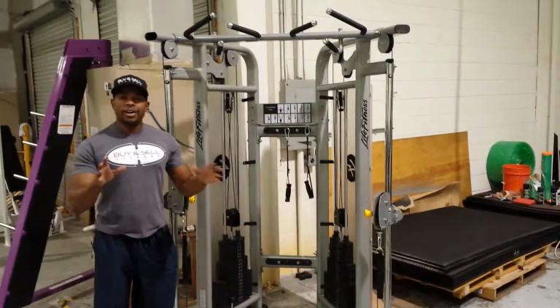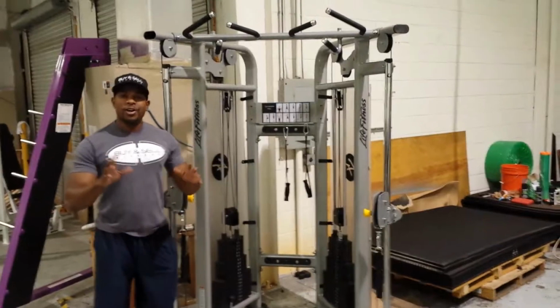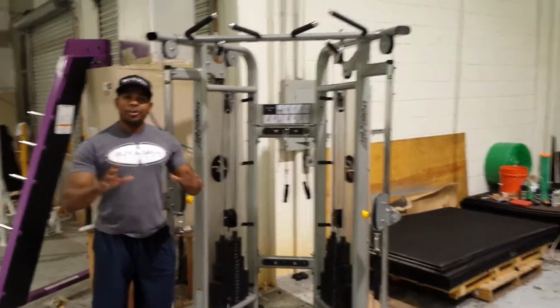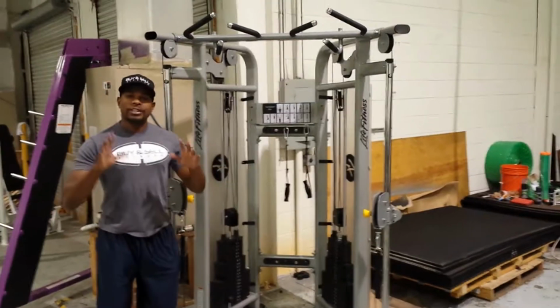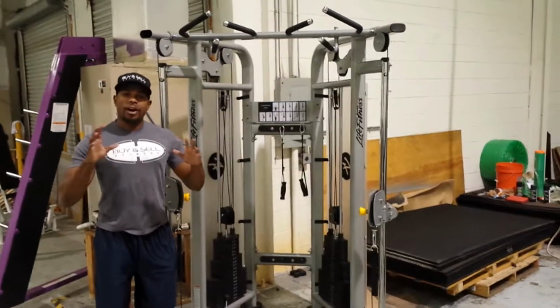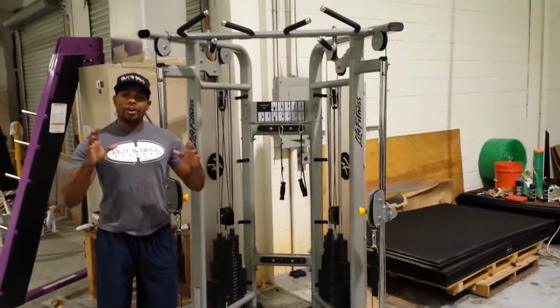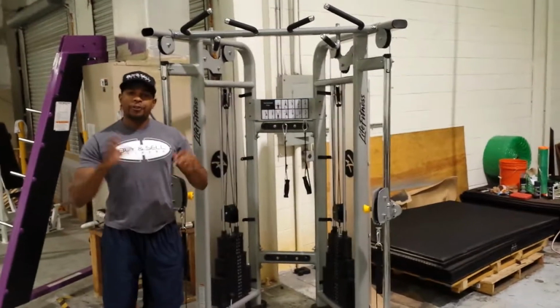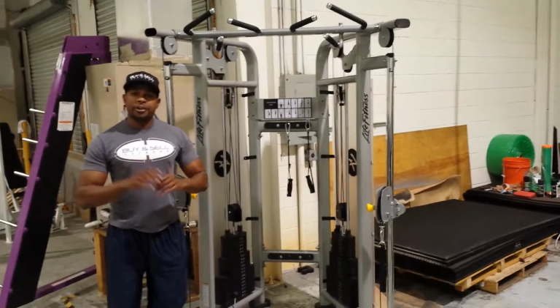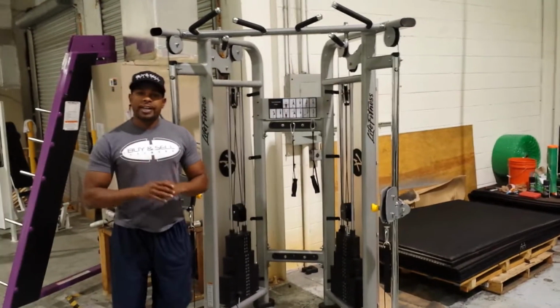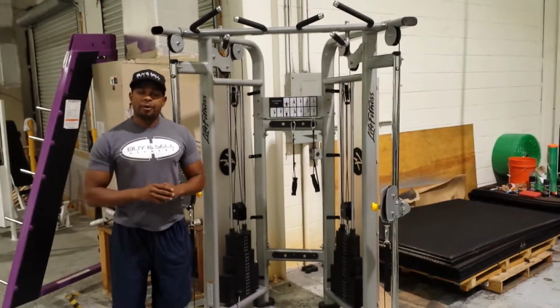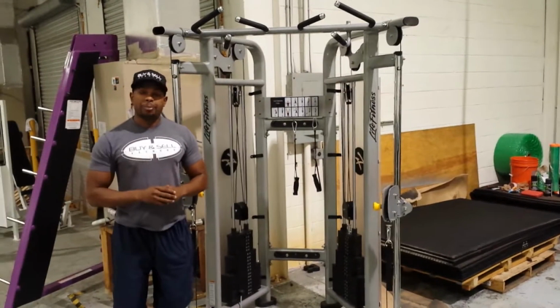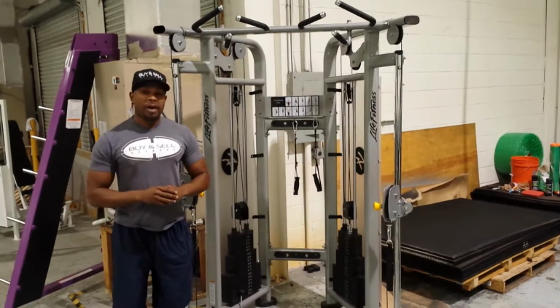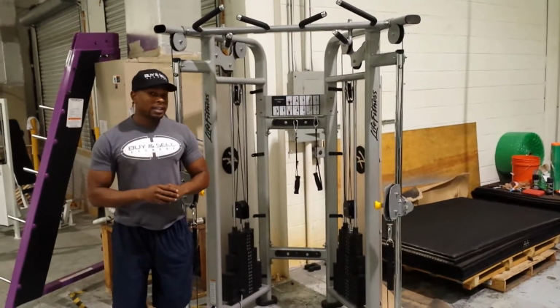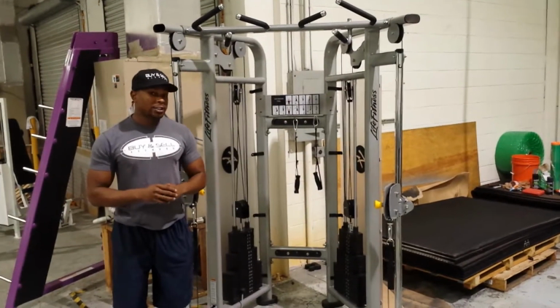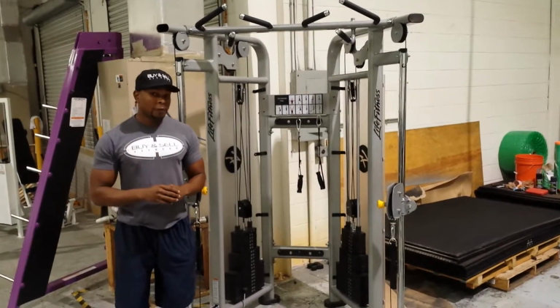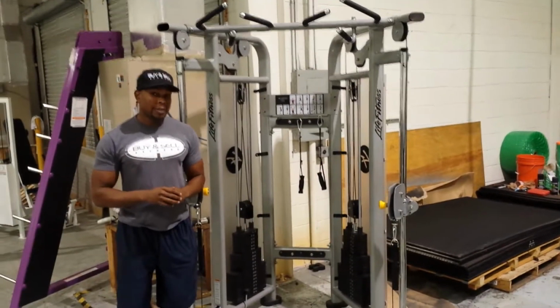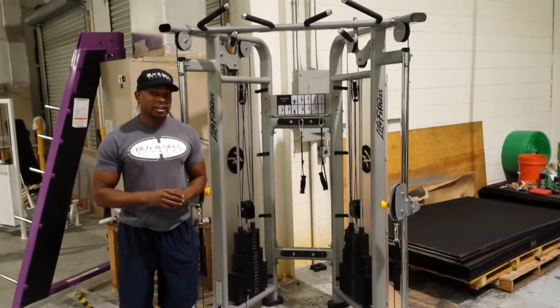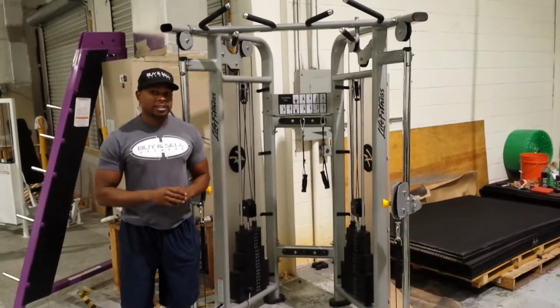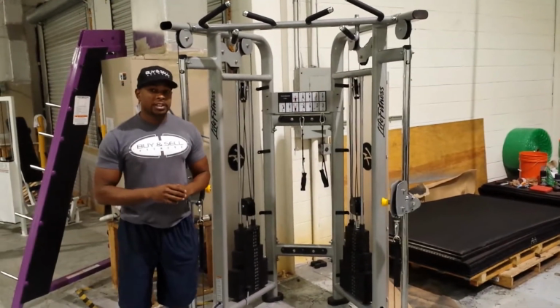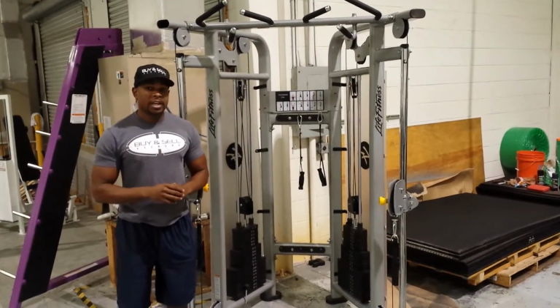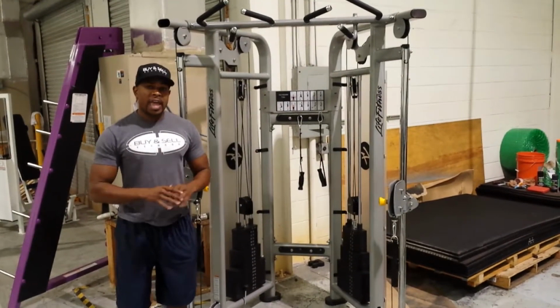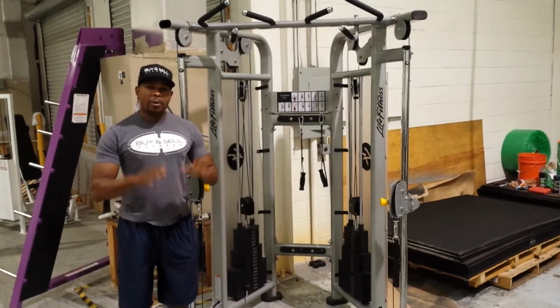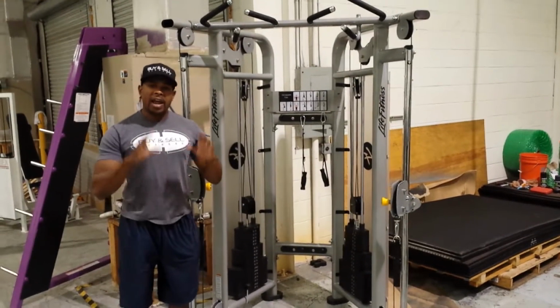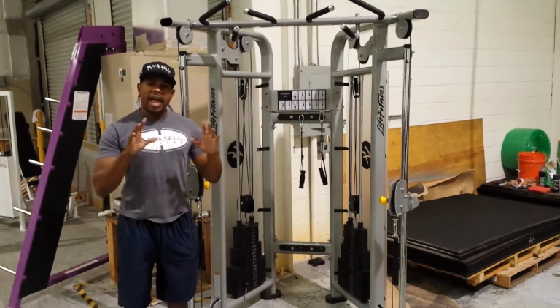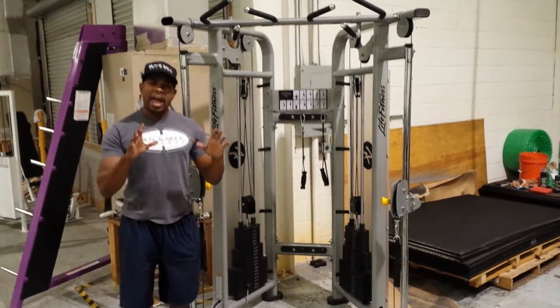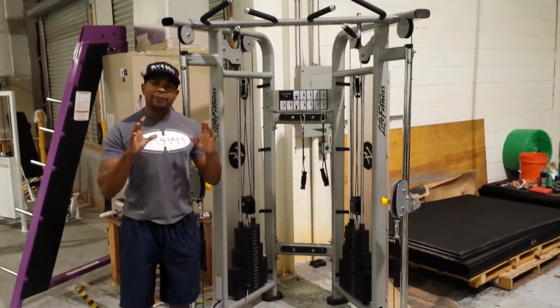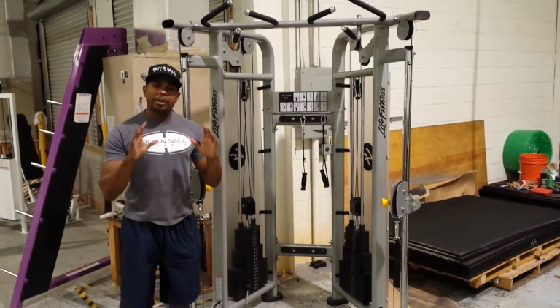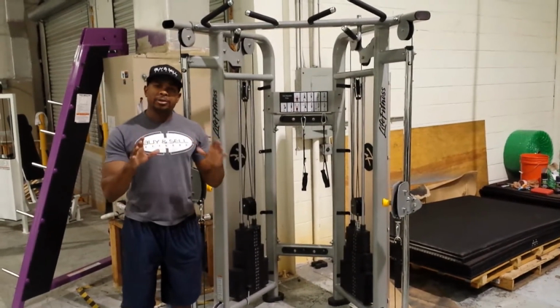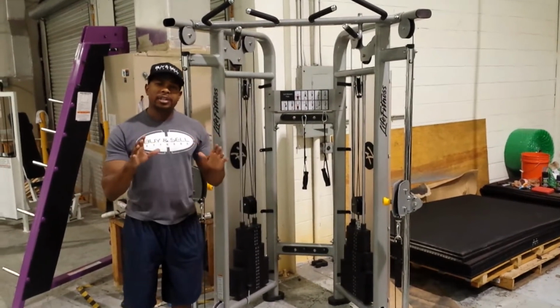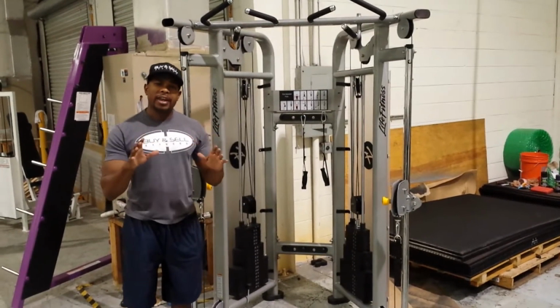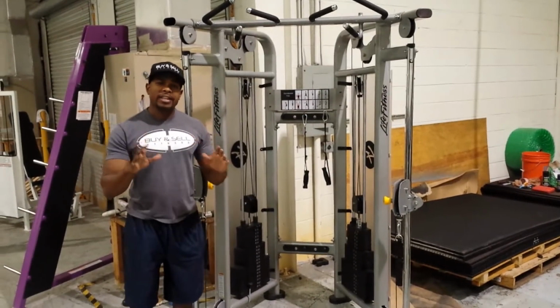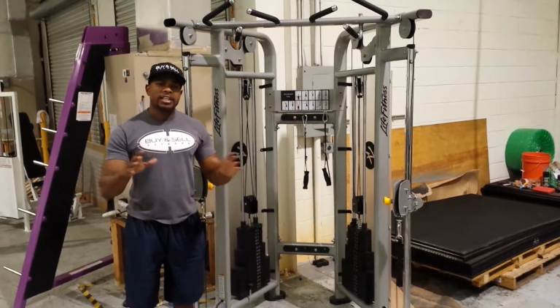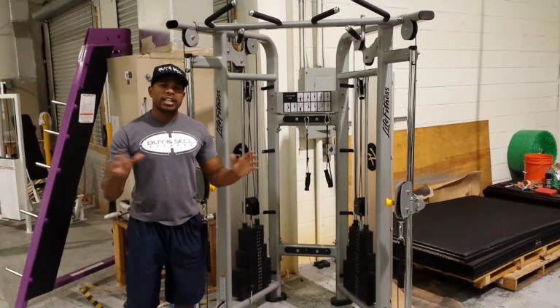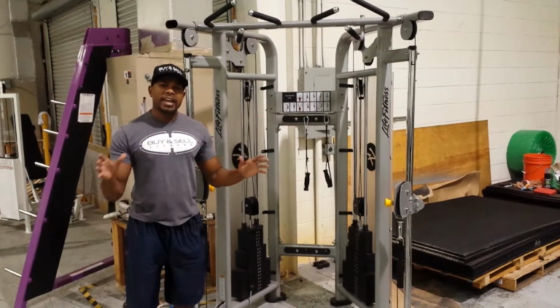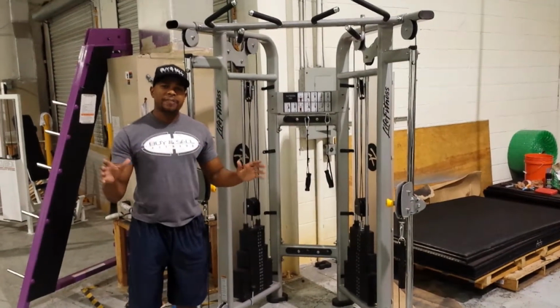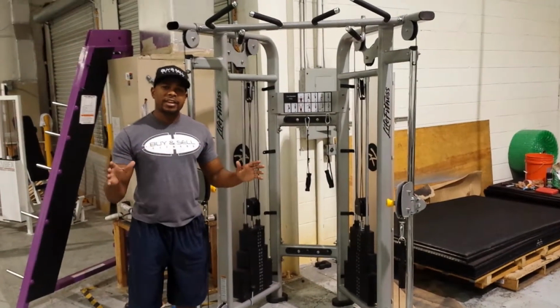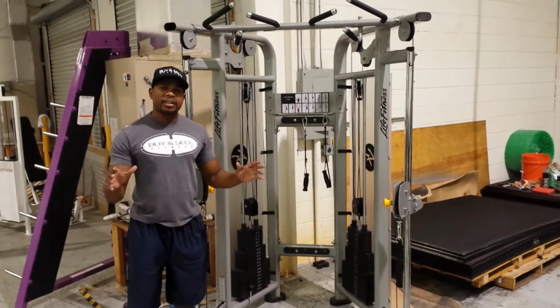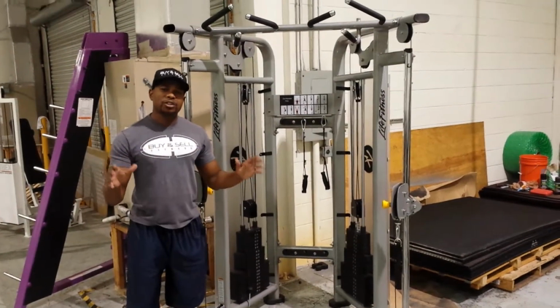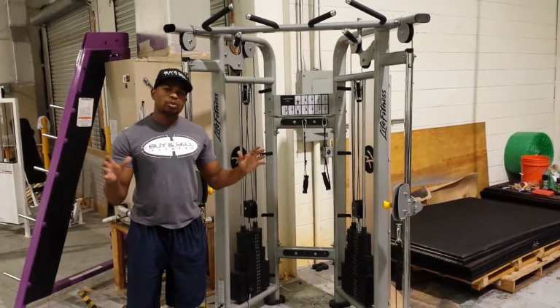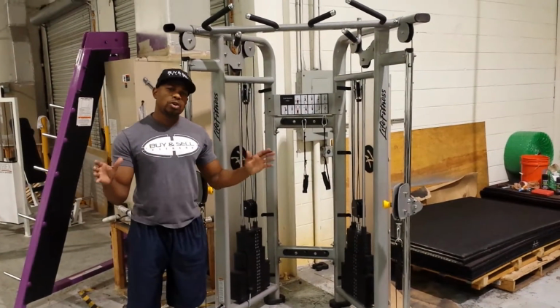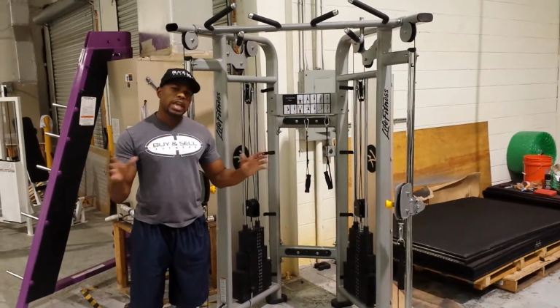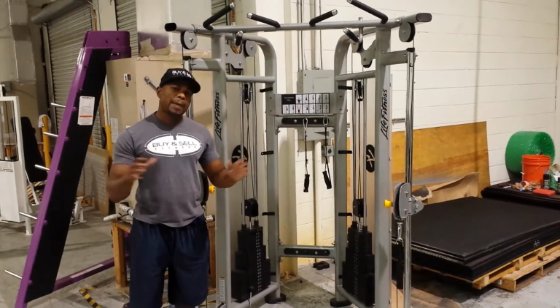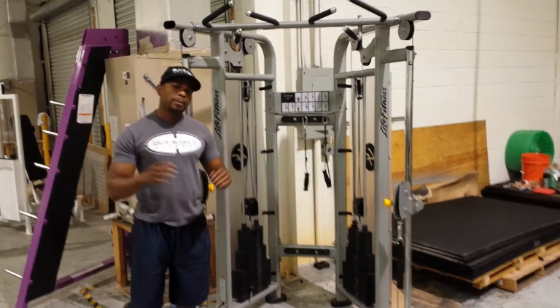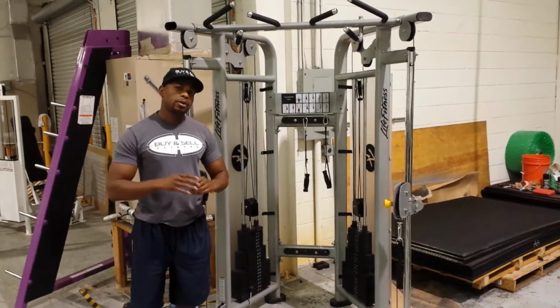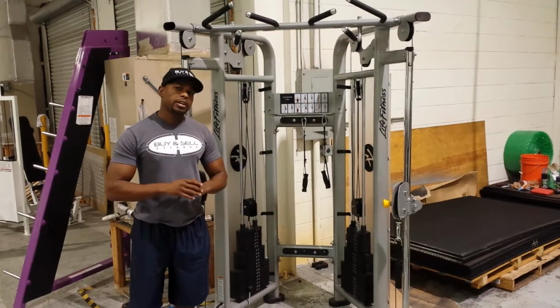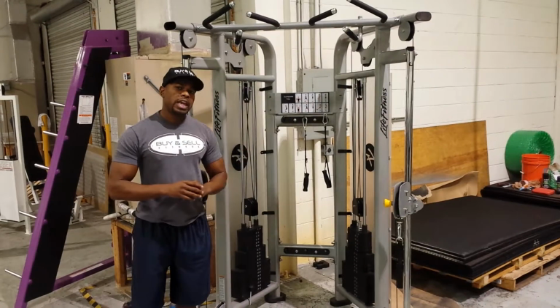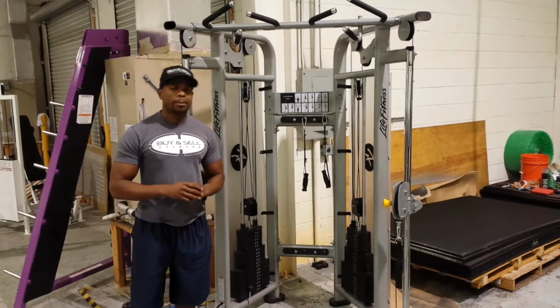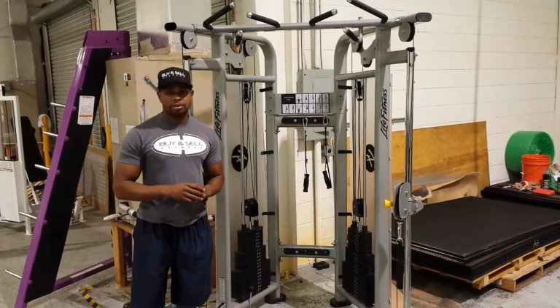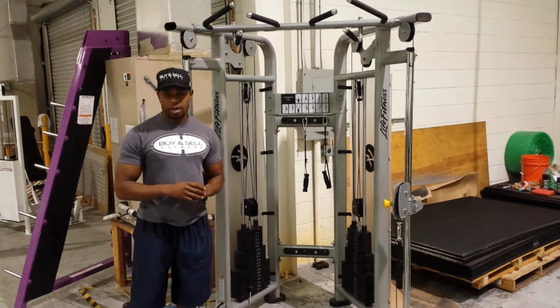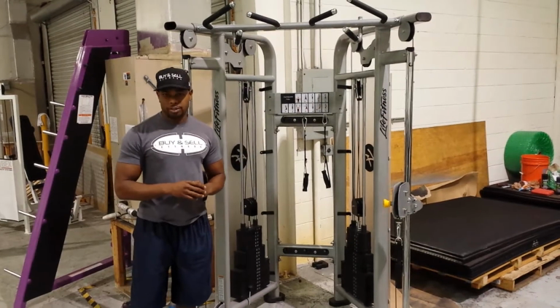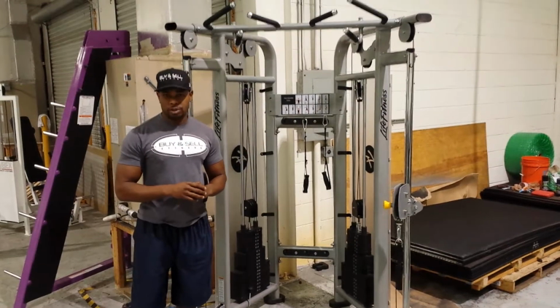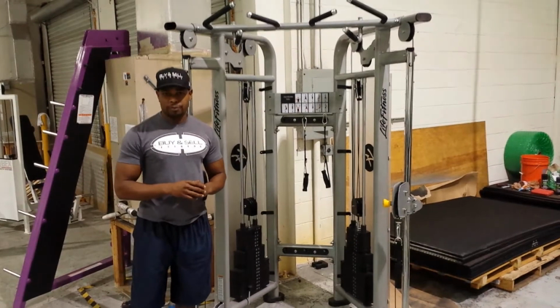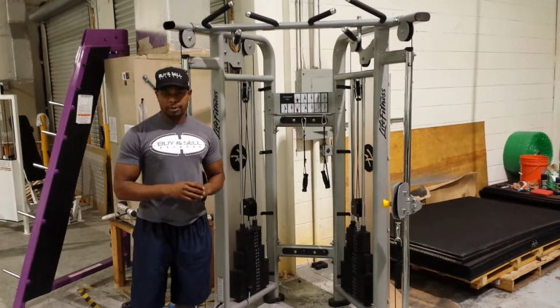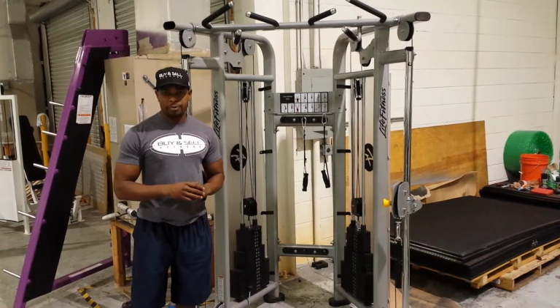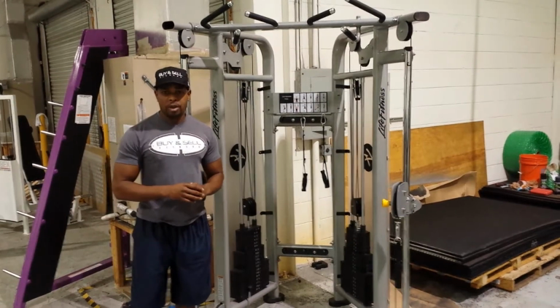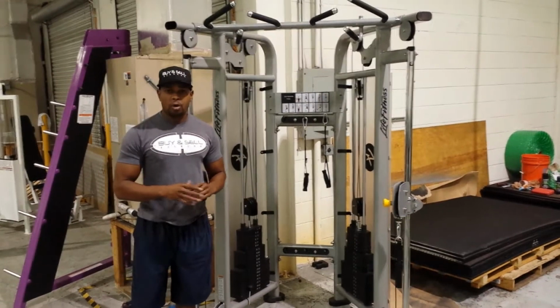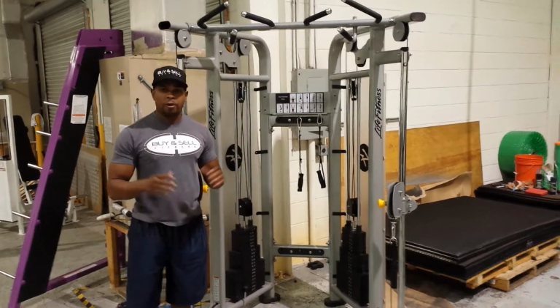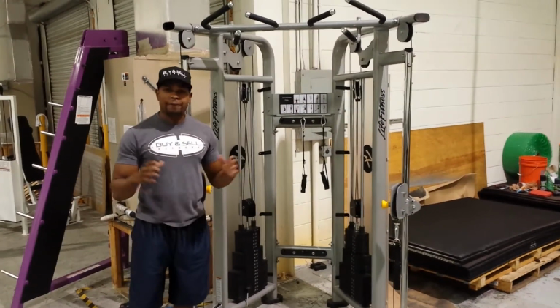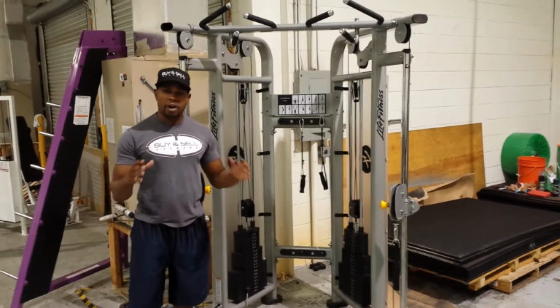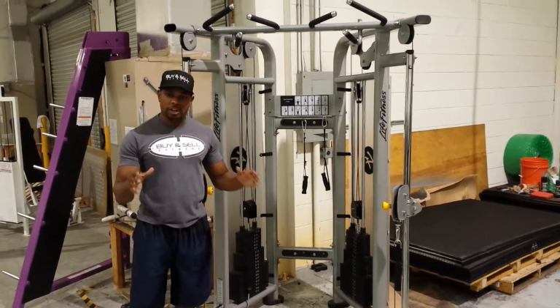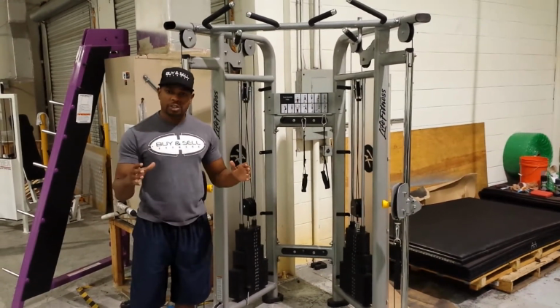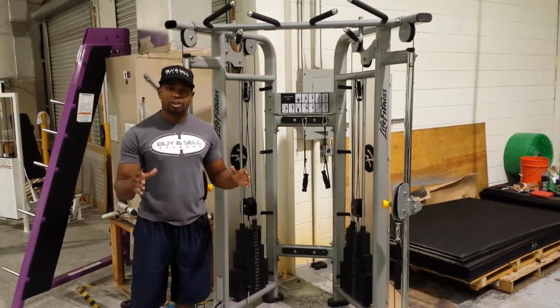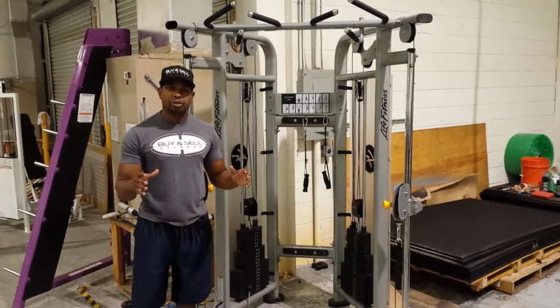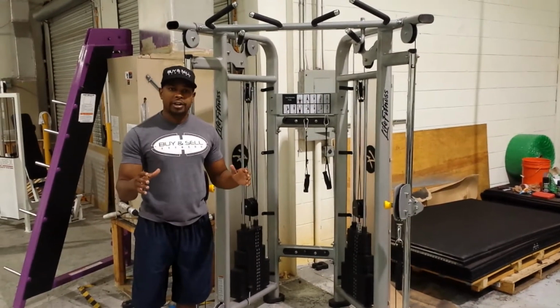Hello, it's Oliver again with Buying Soul Fitness. What I have for you today is a Life Fitness Dual Cable Pulley Cable Crossover, or Functional Trainer.